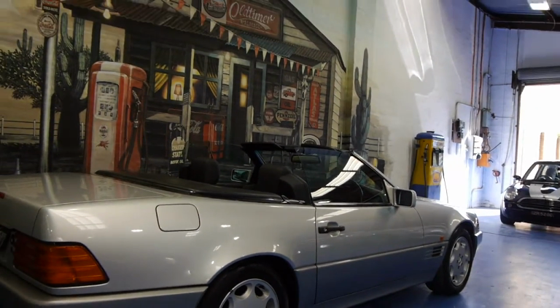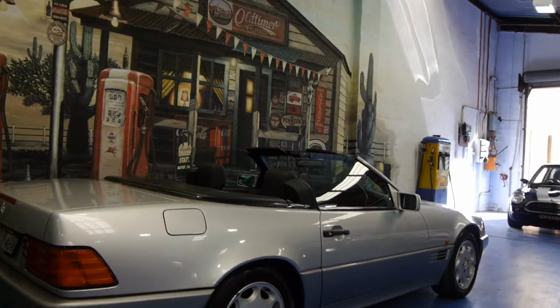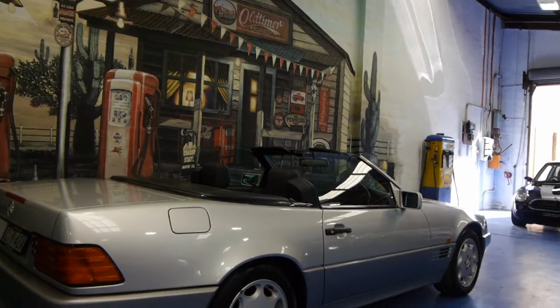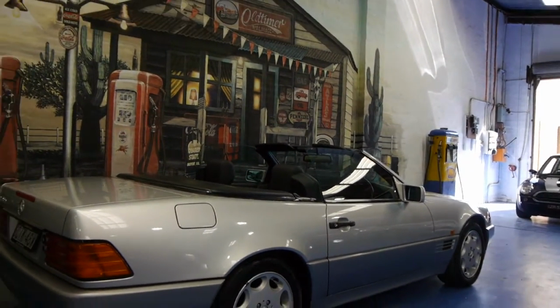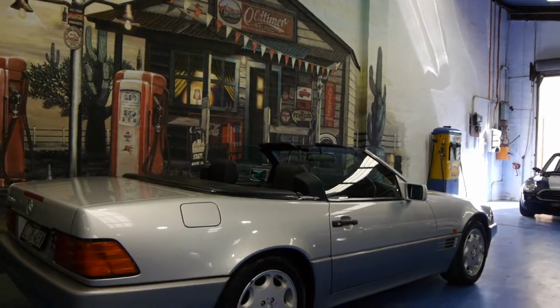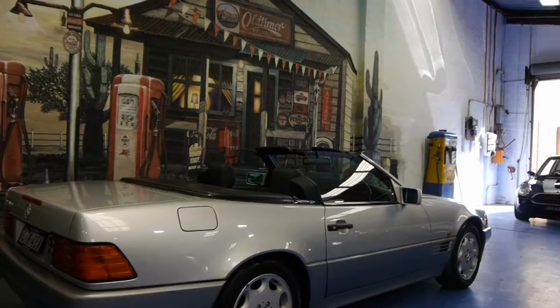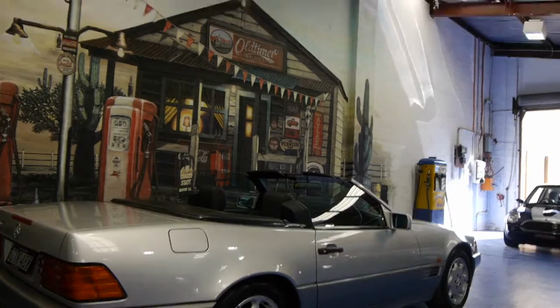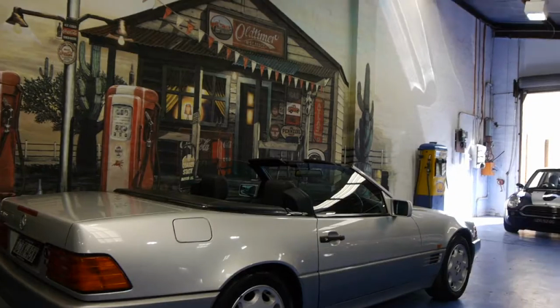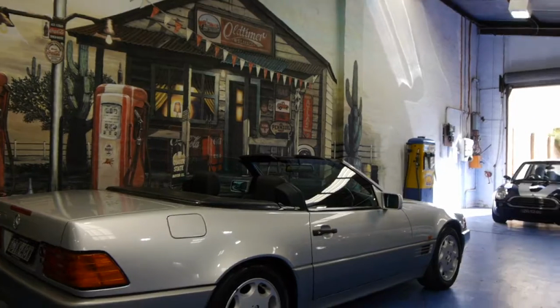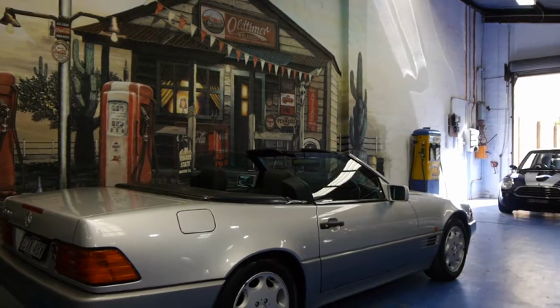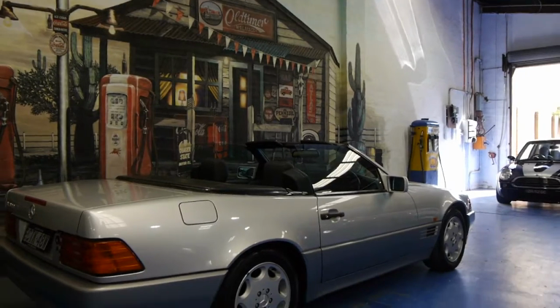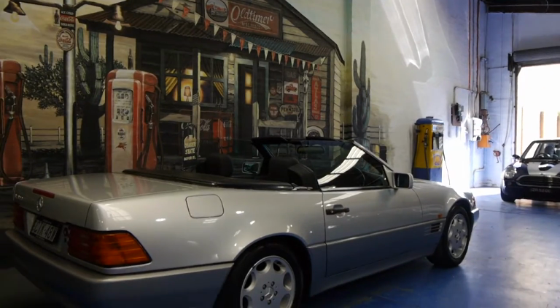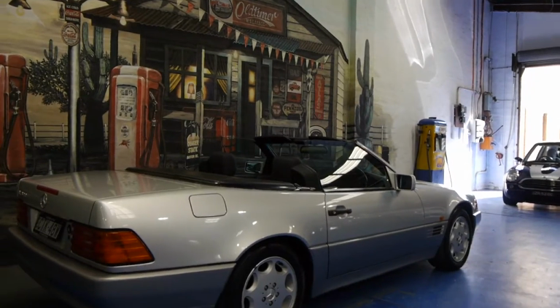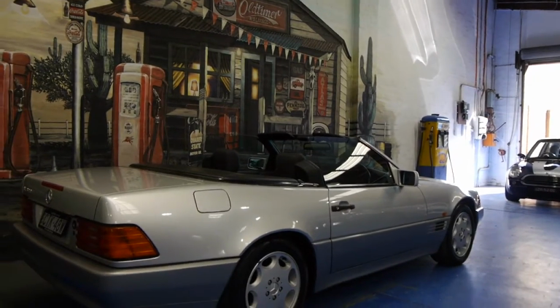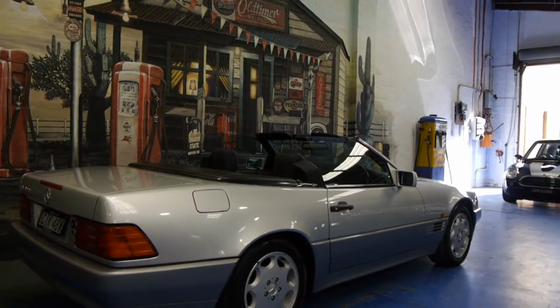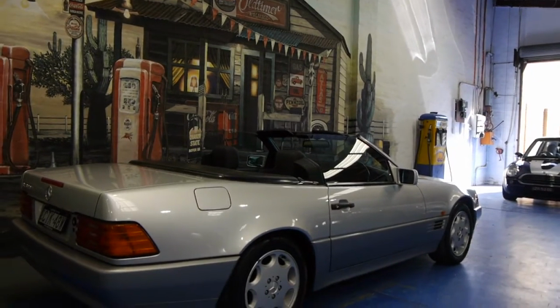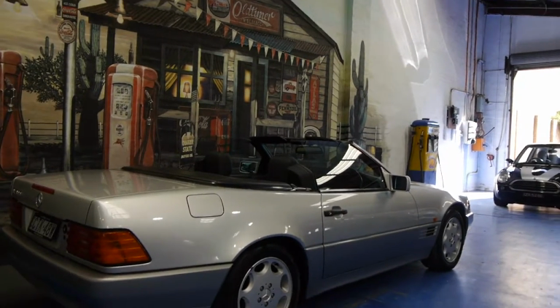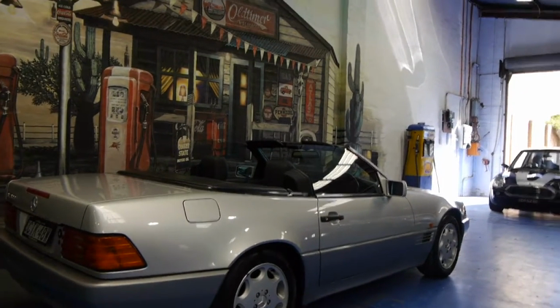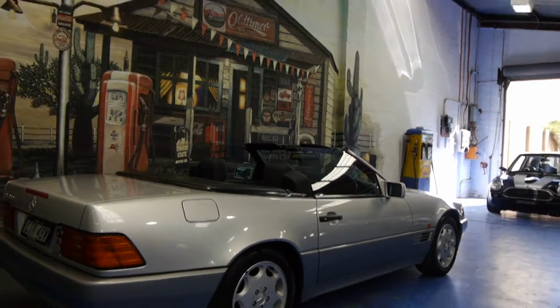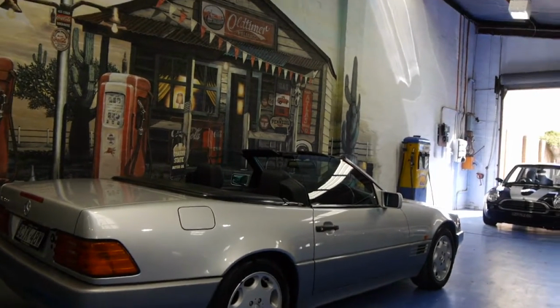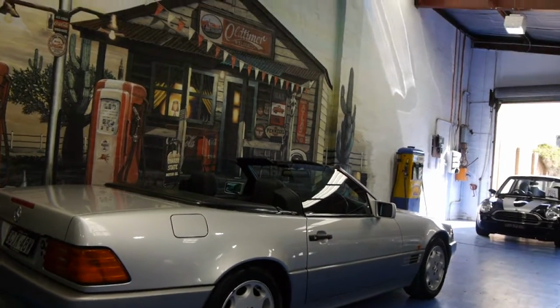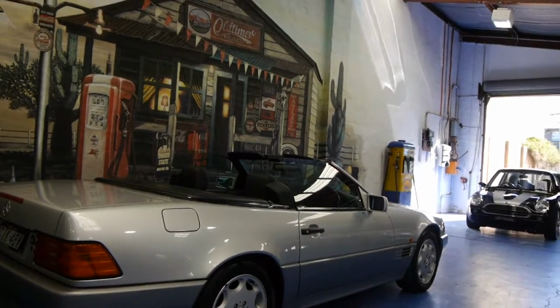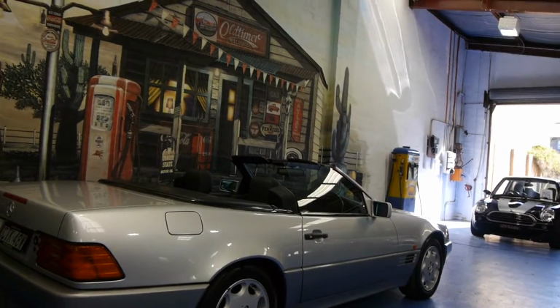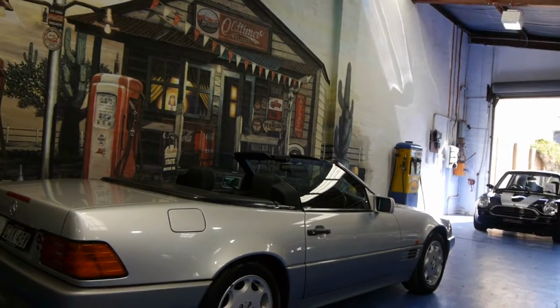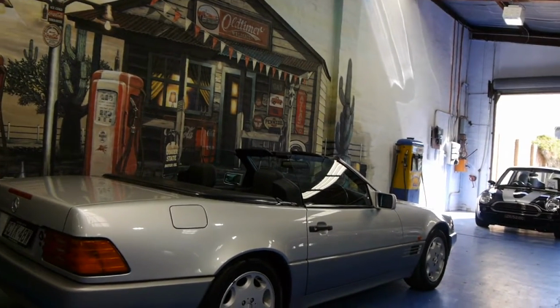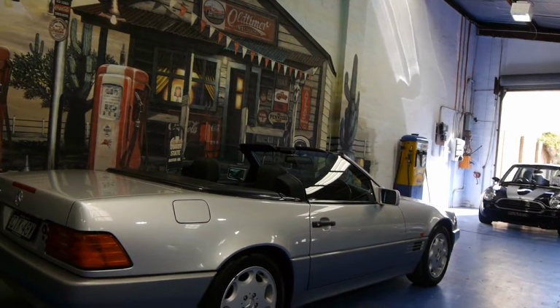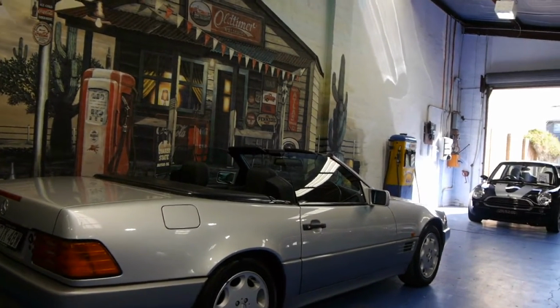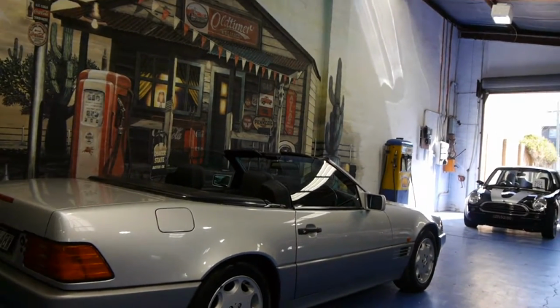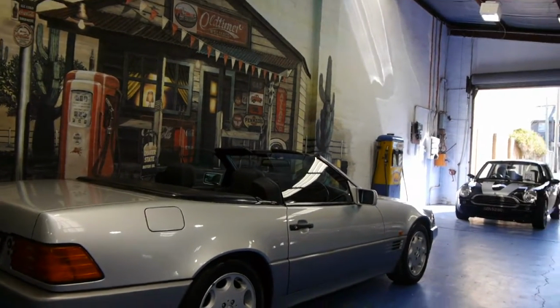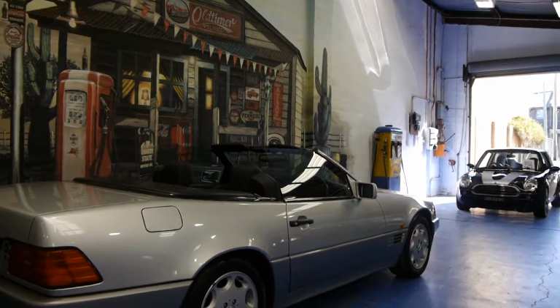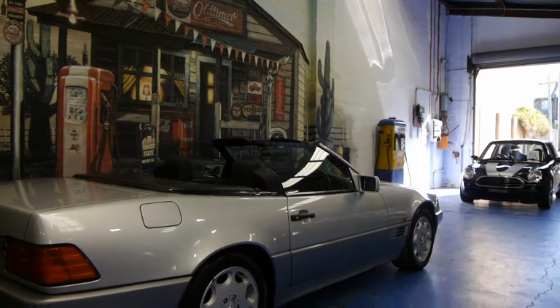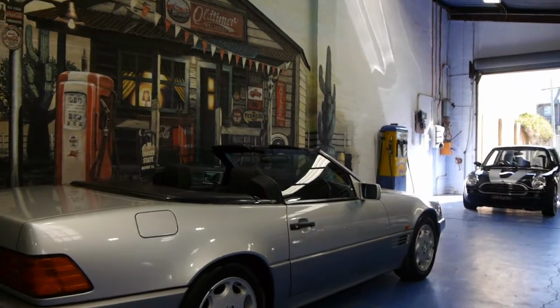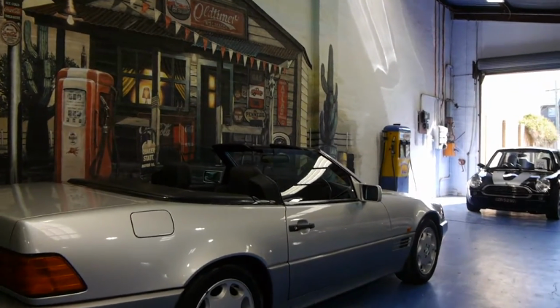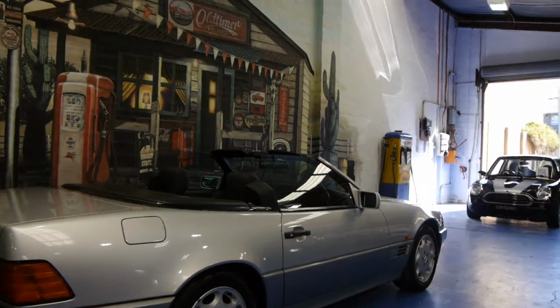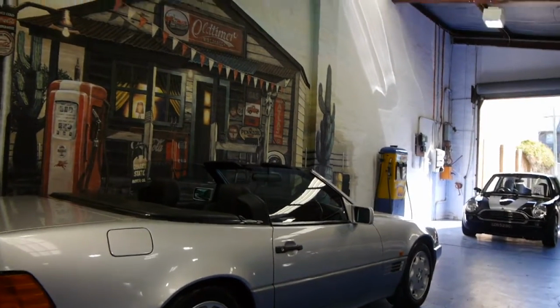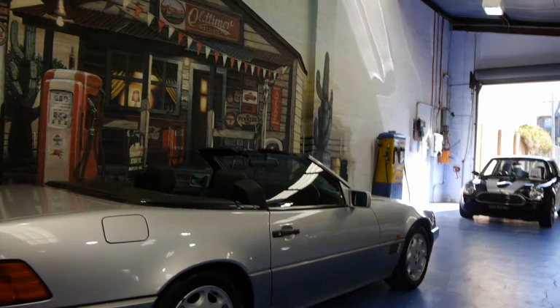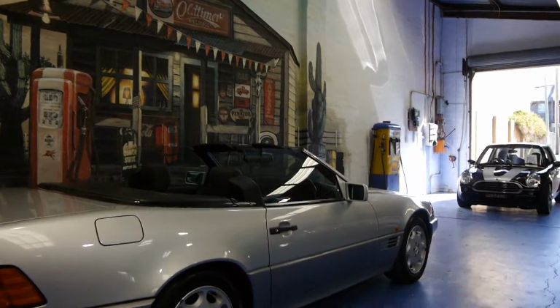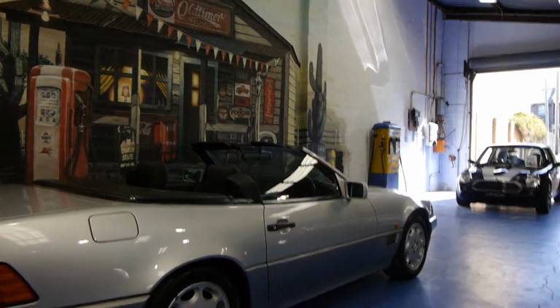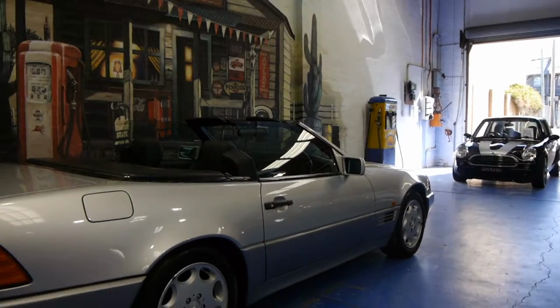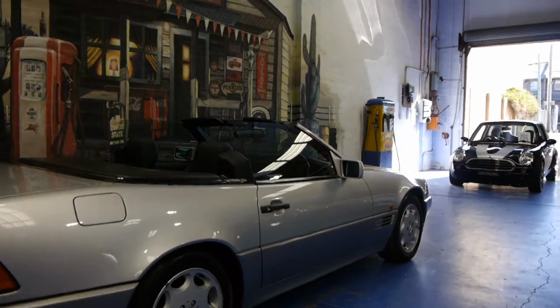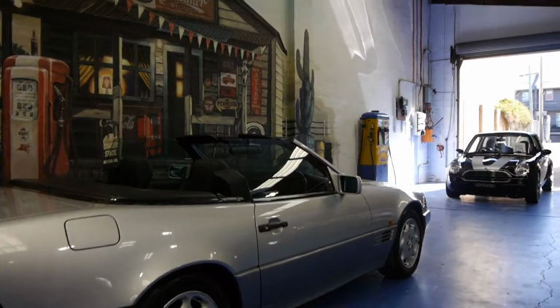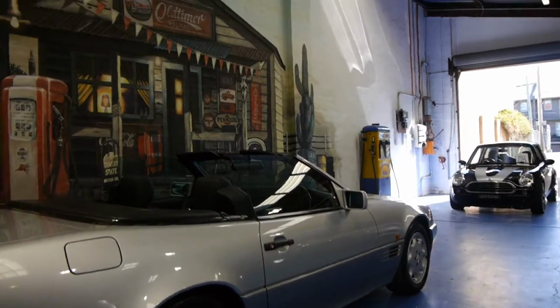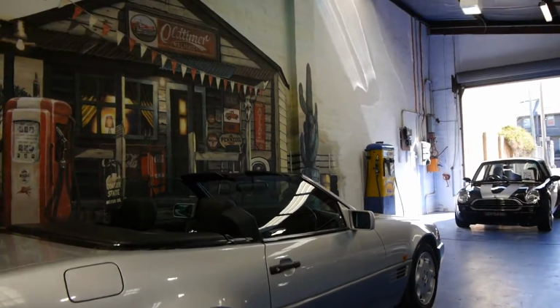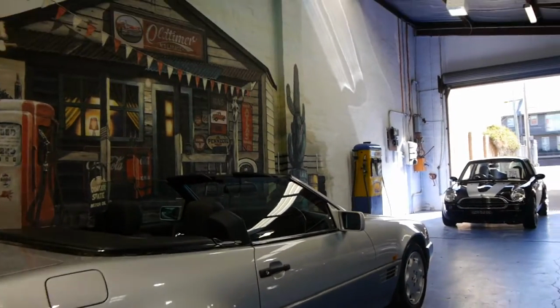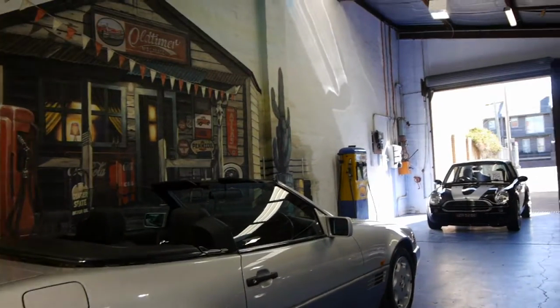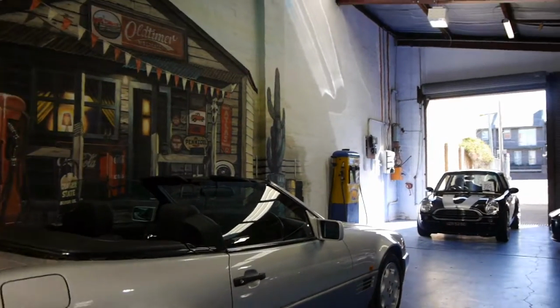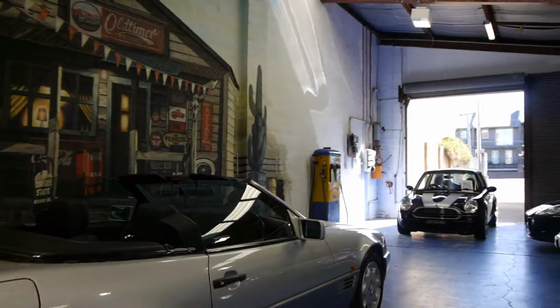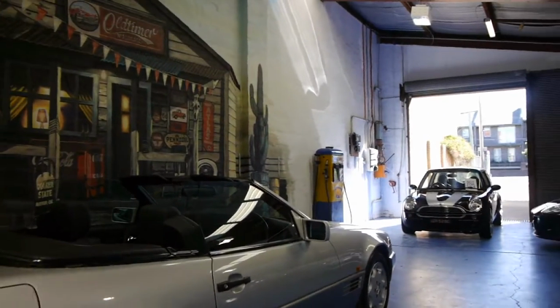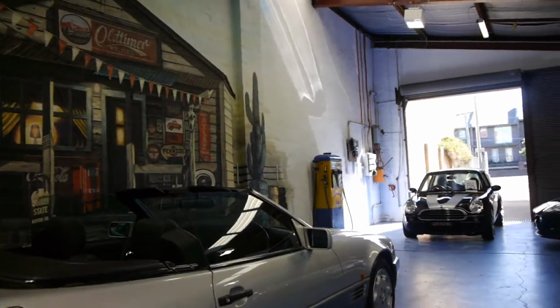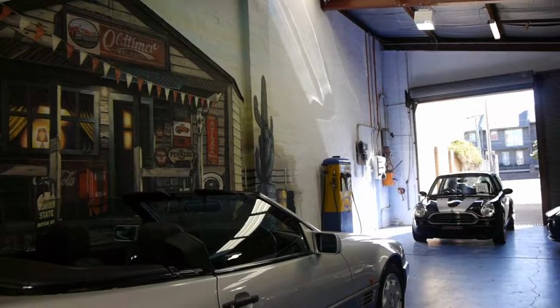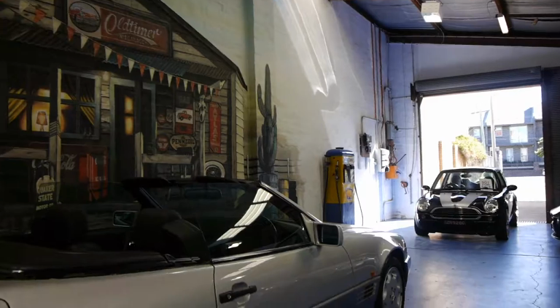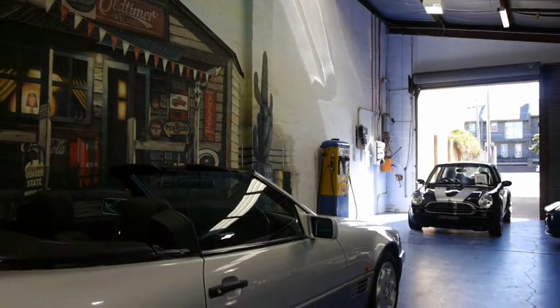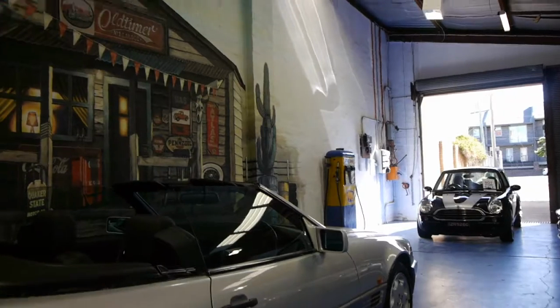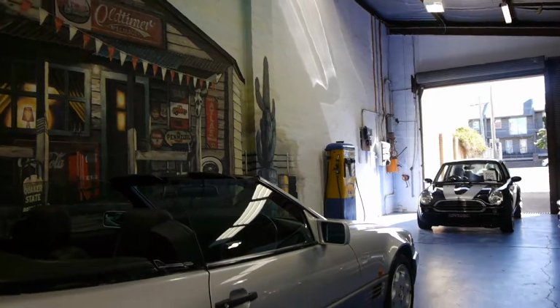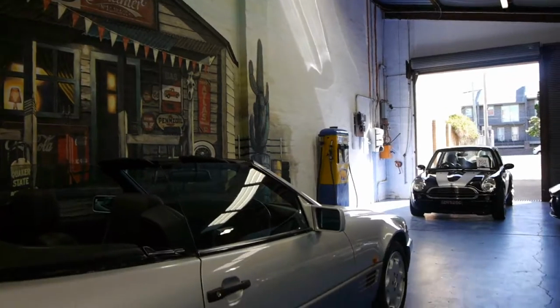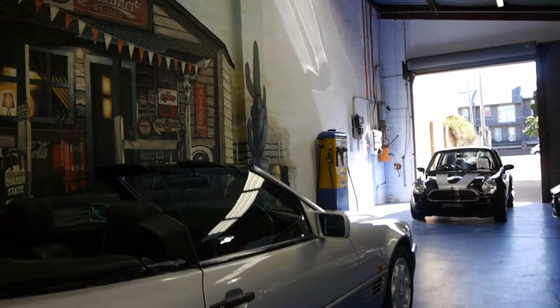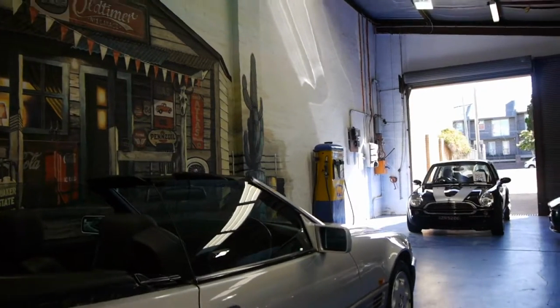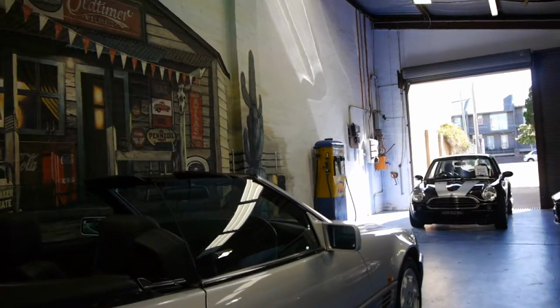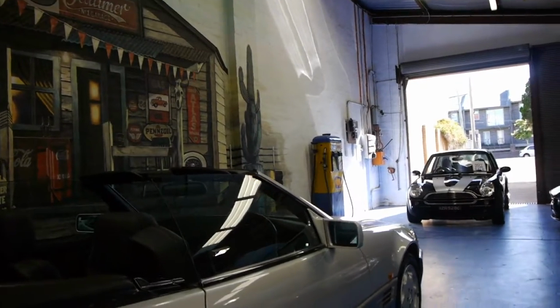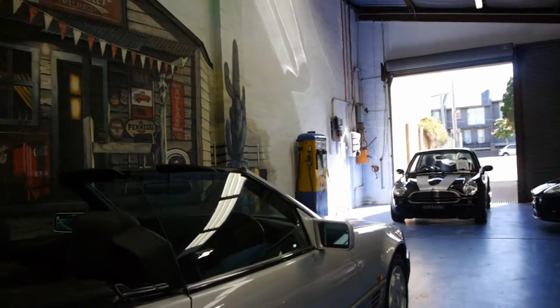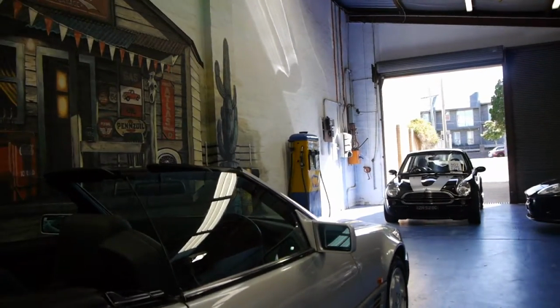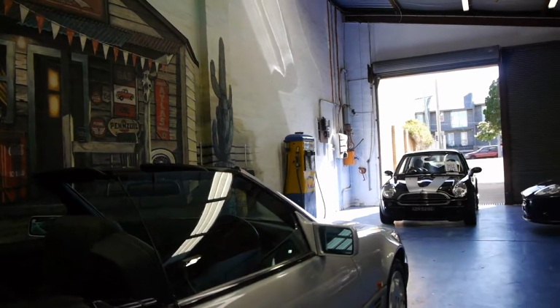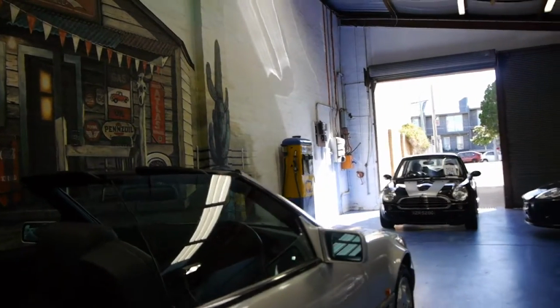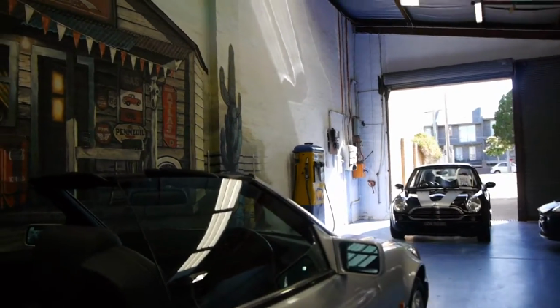It's got a very good service history to it. In fact, I think just about every single service has been at McIntosh Mercedes-Benz of Mossman.